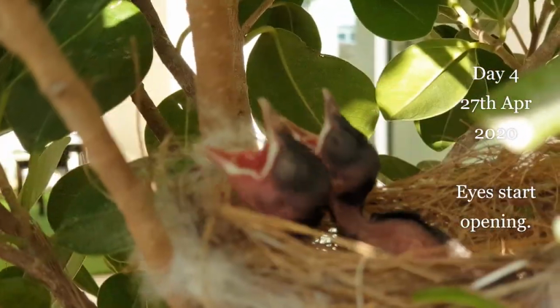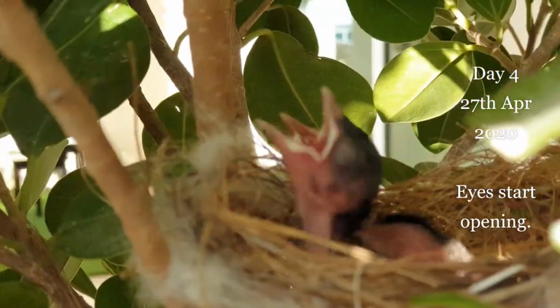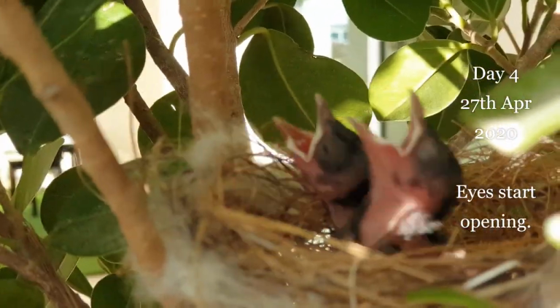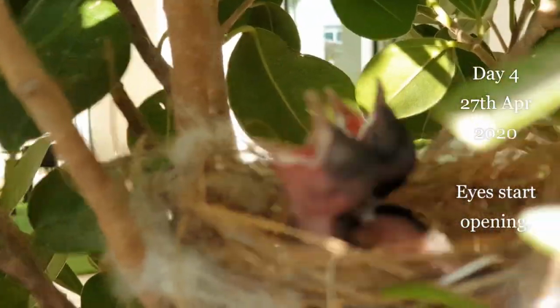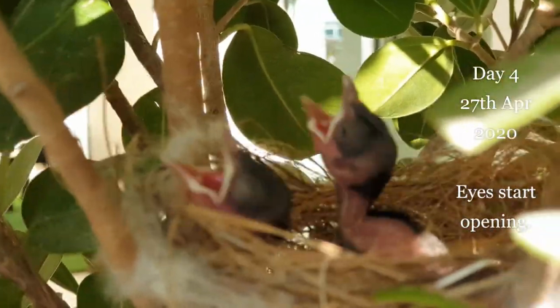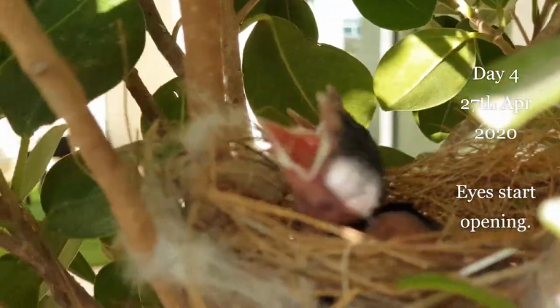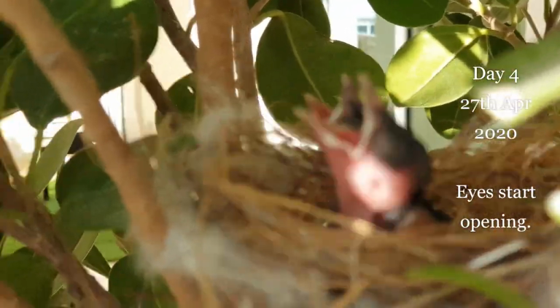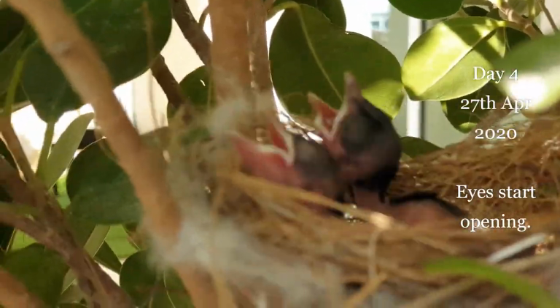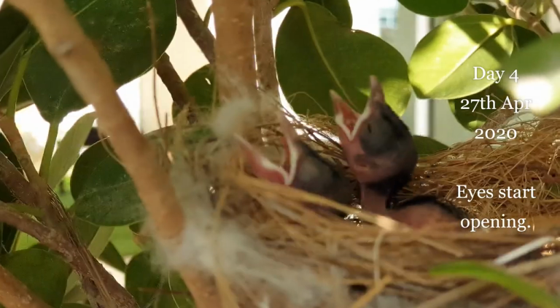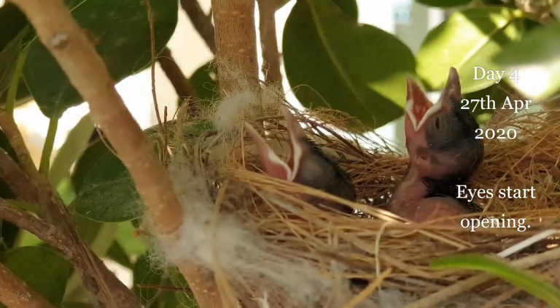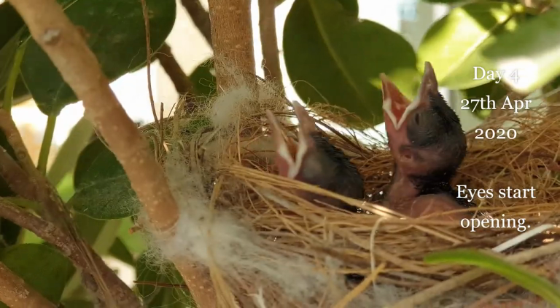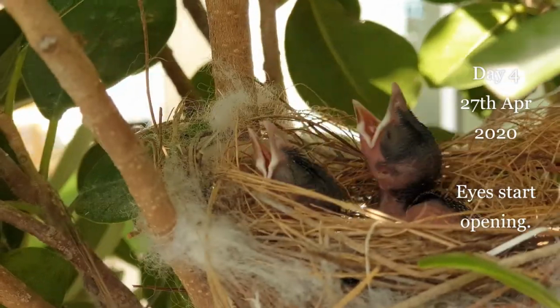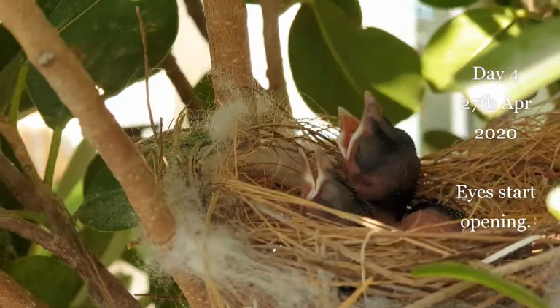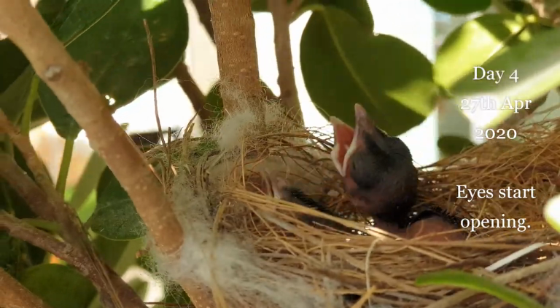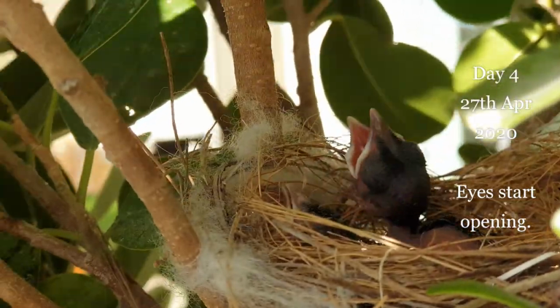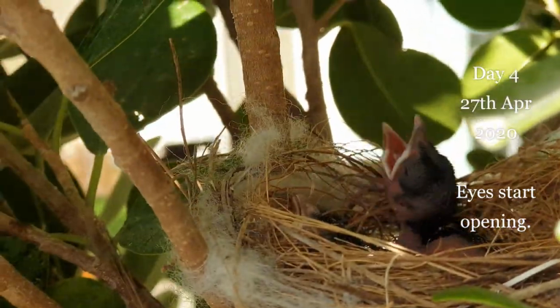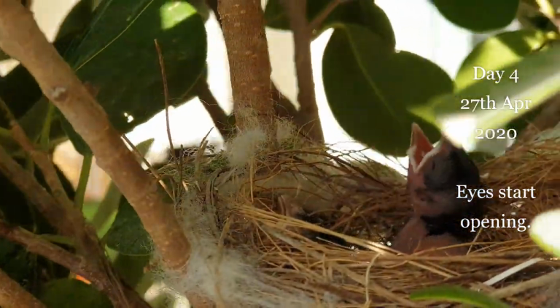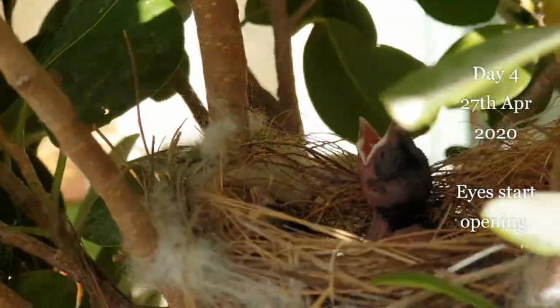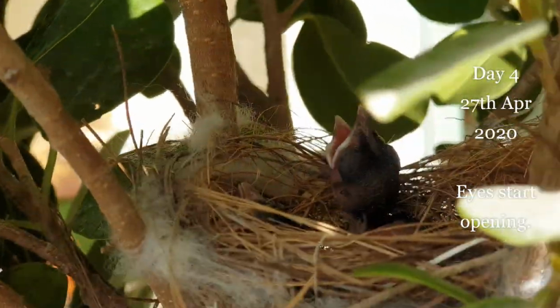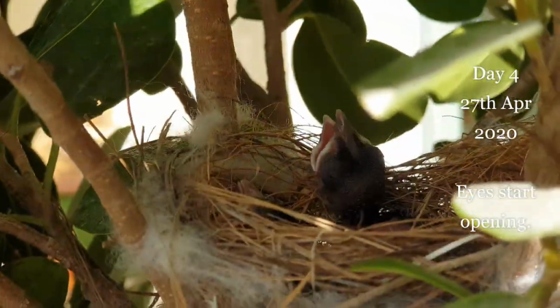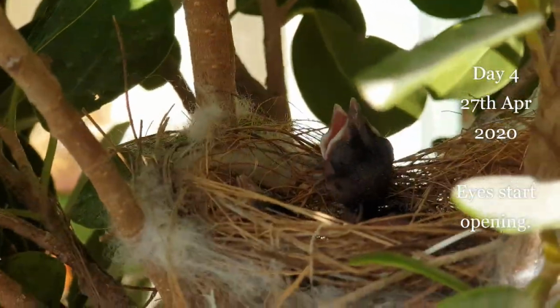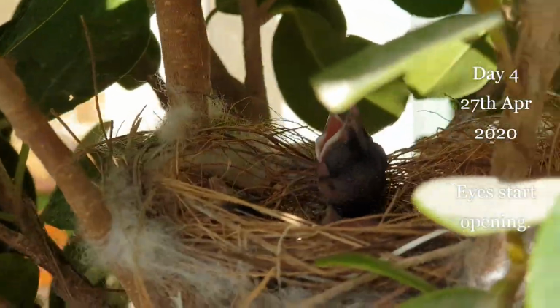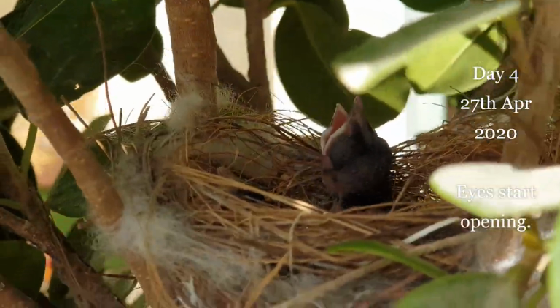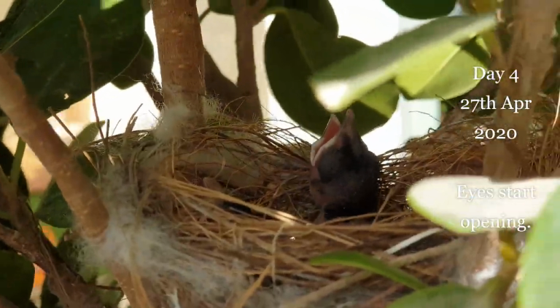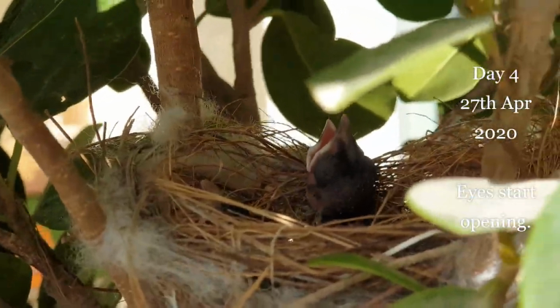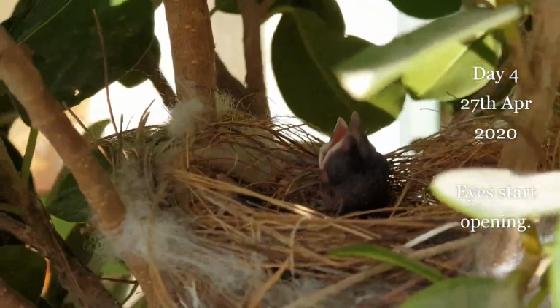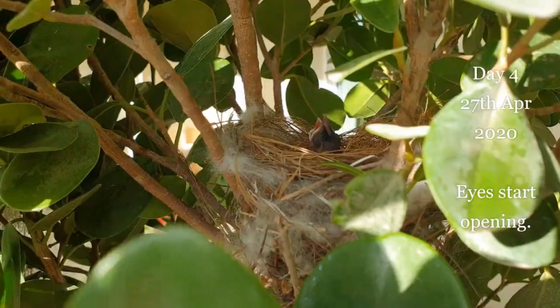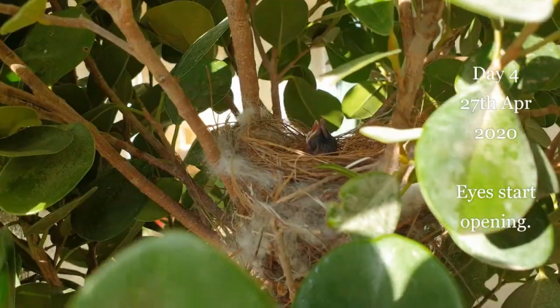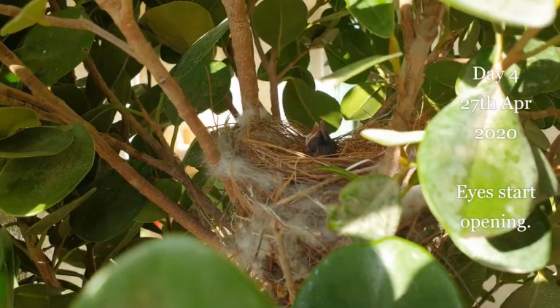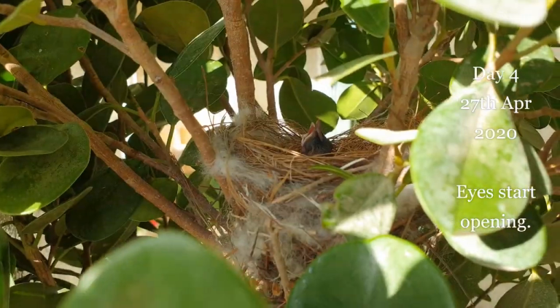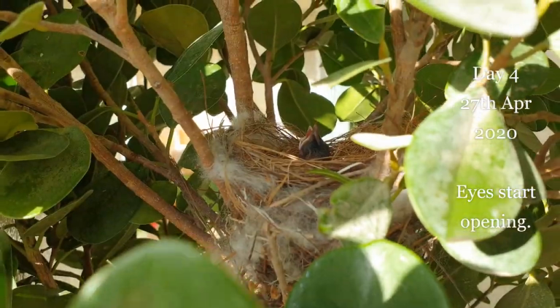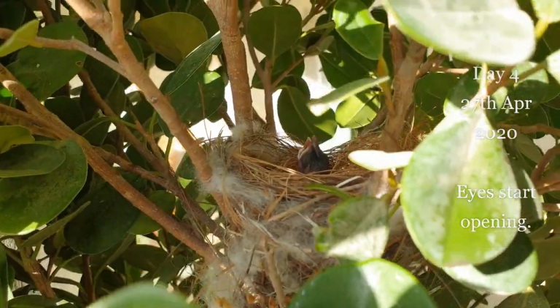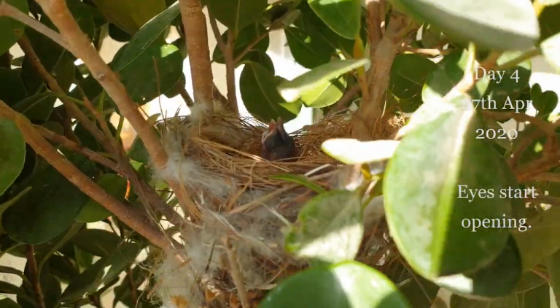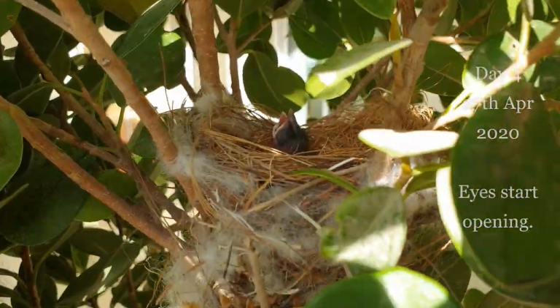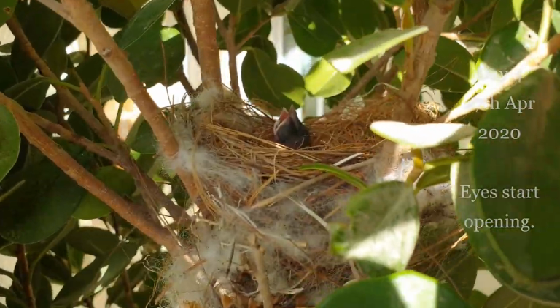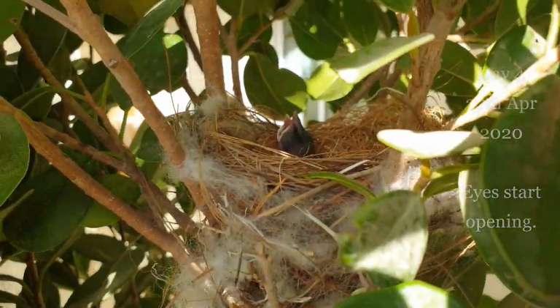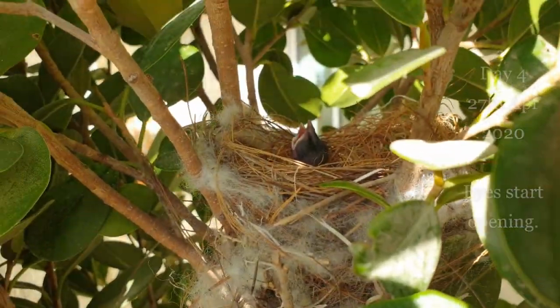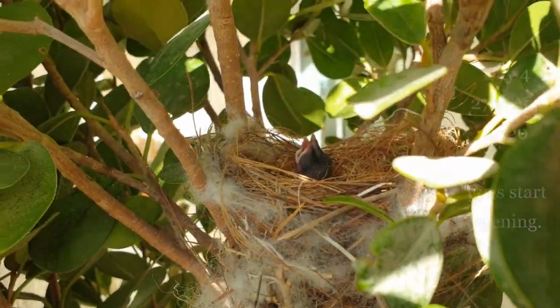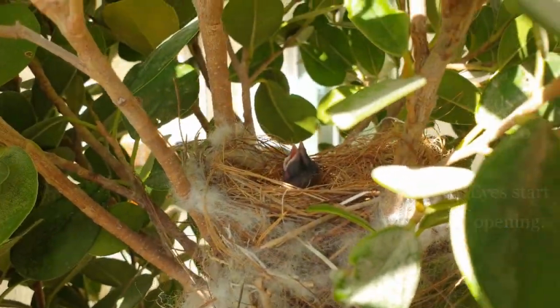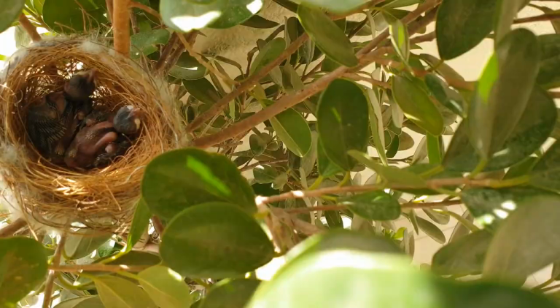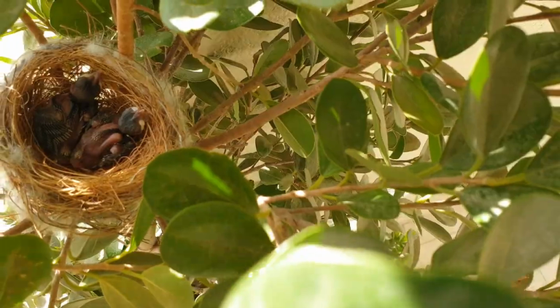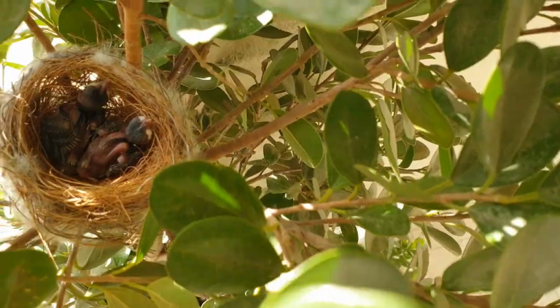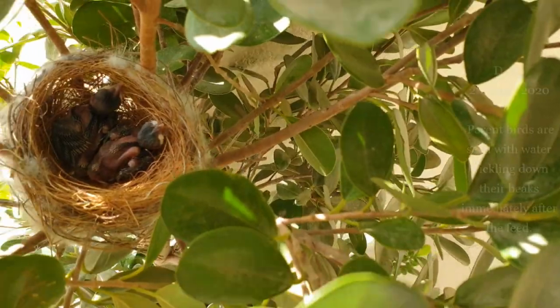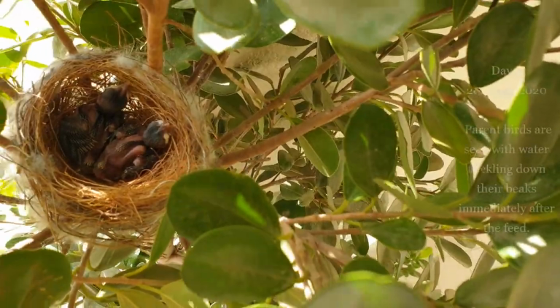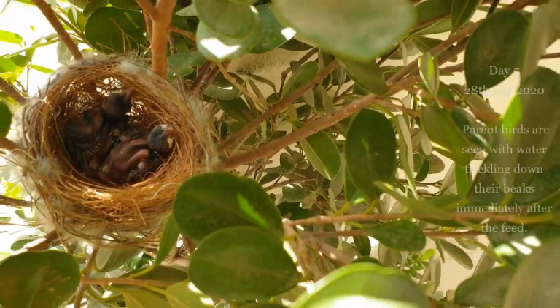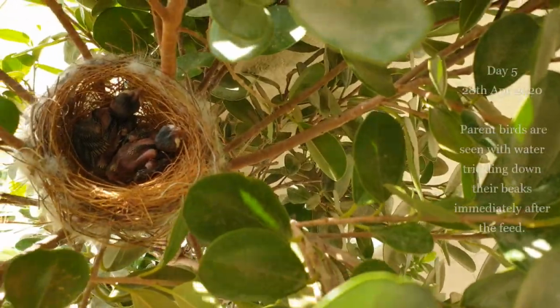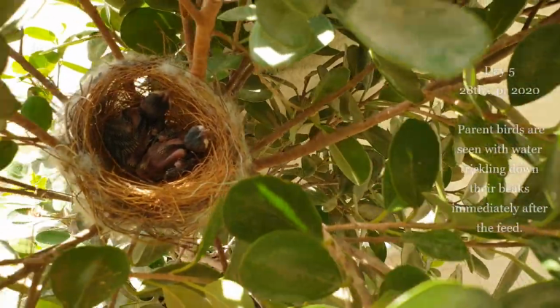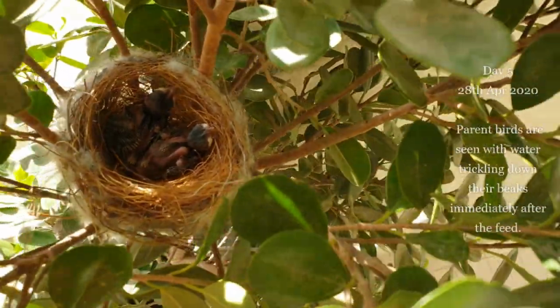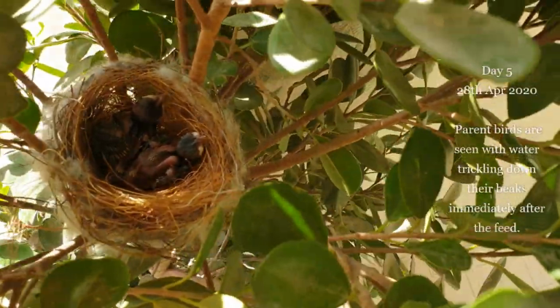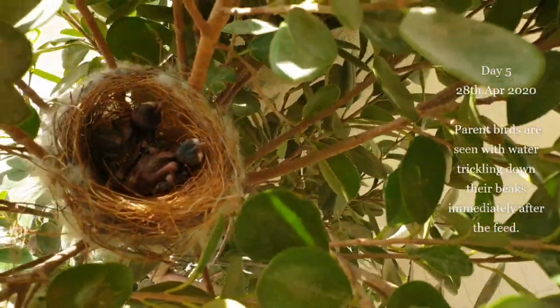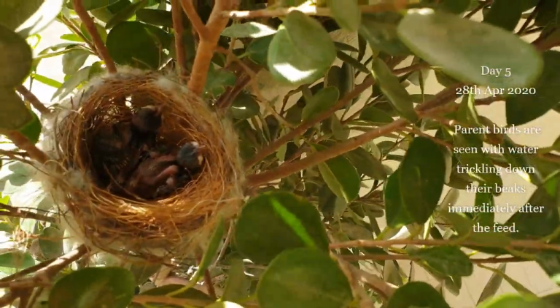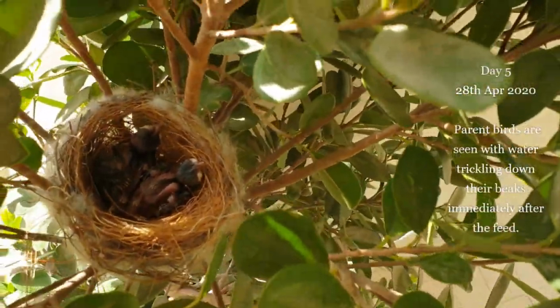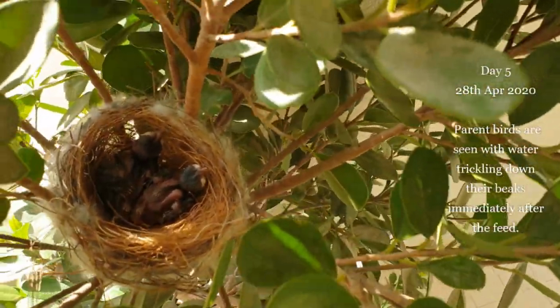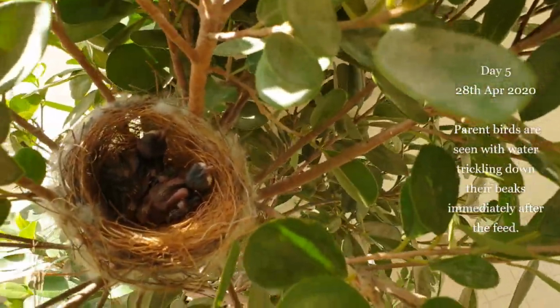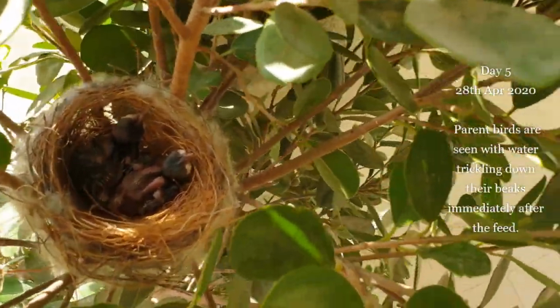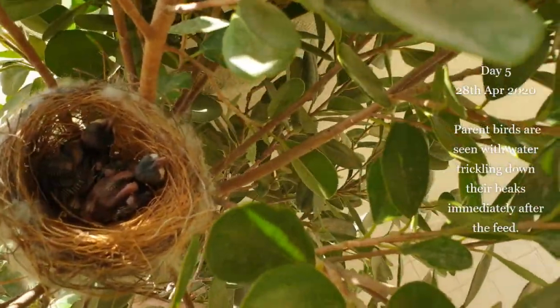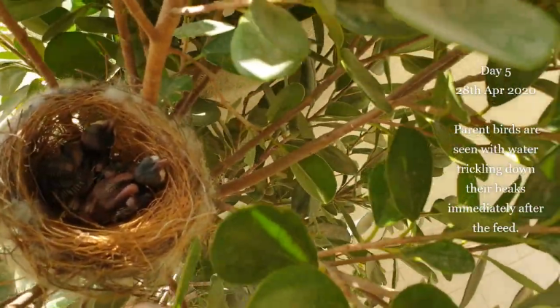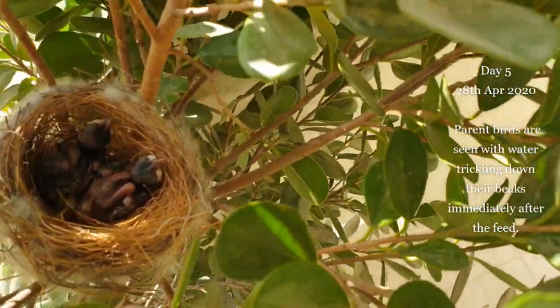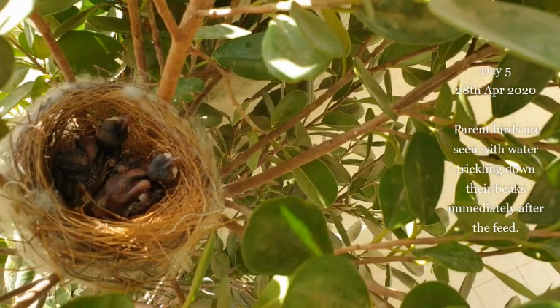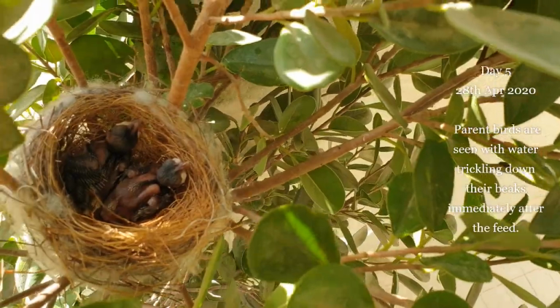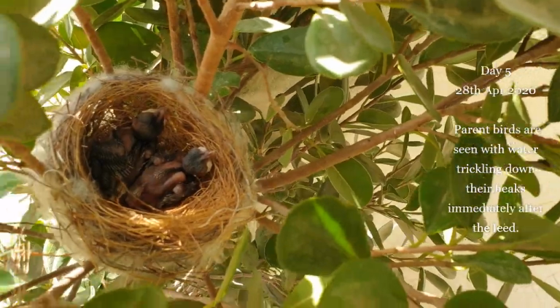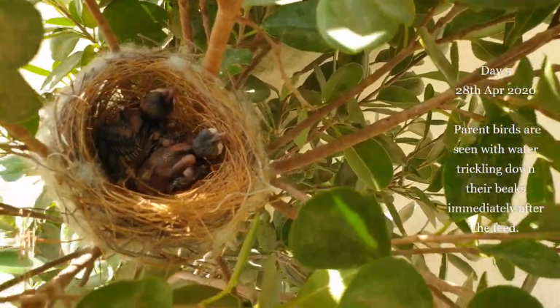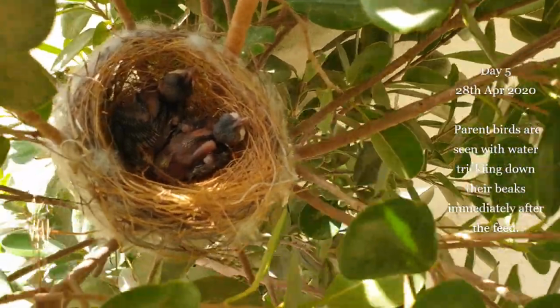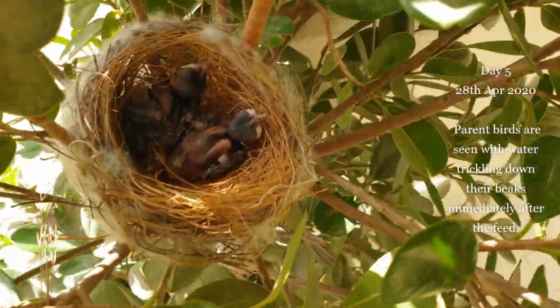On a particularly cold, windy day, the parent birds are seen shielding the nest from all sides.